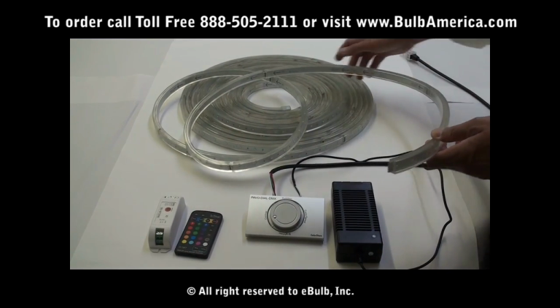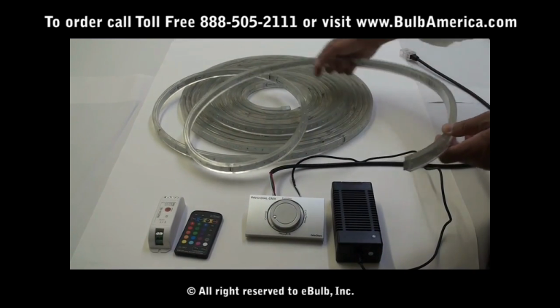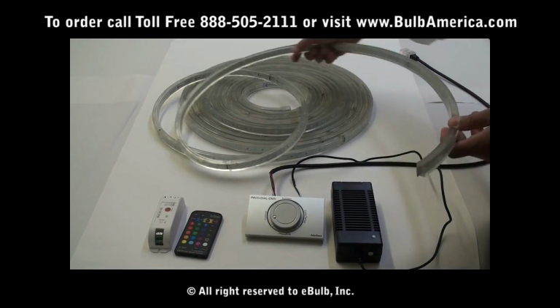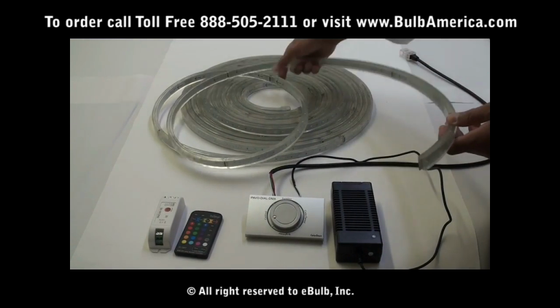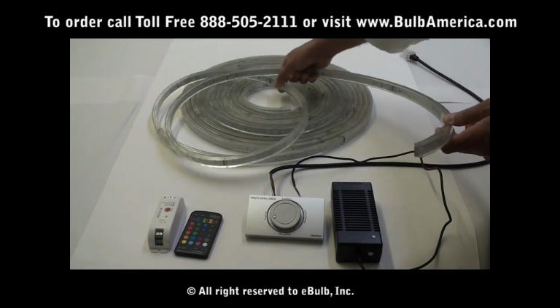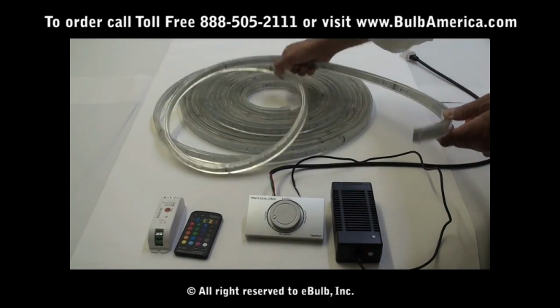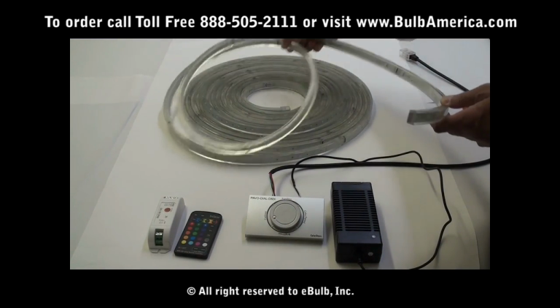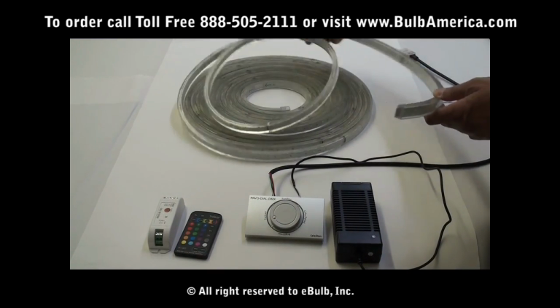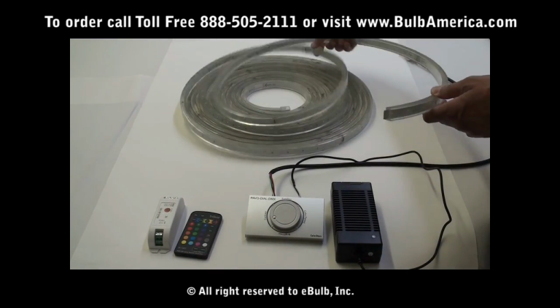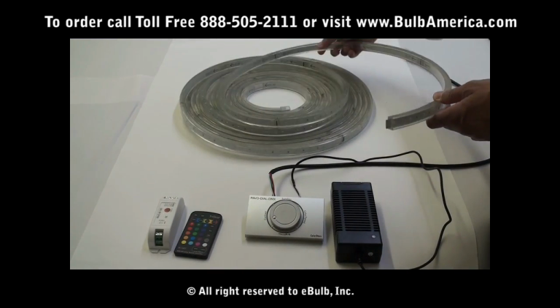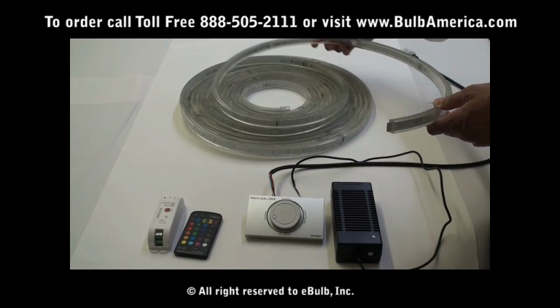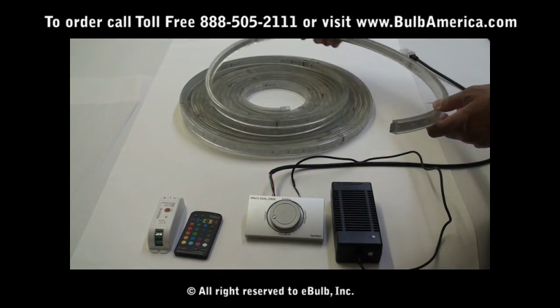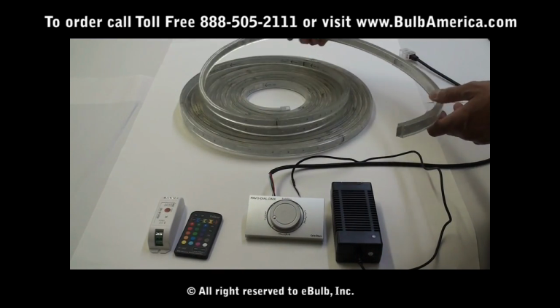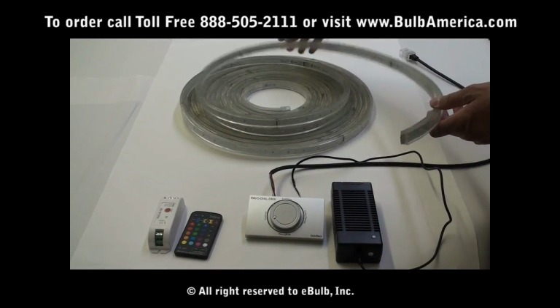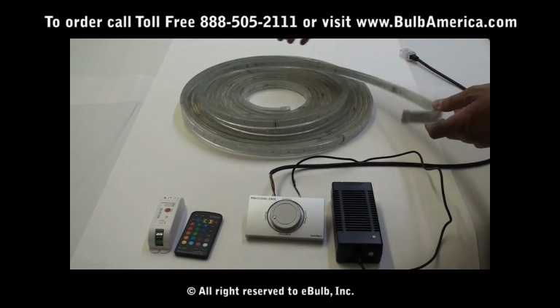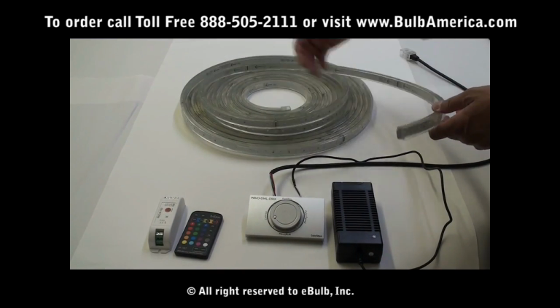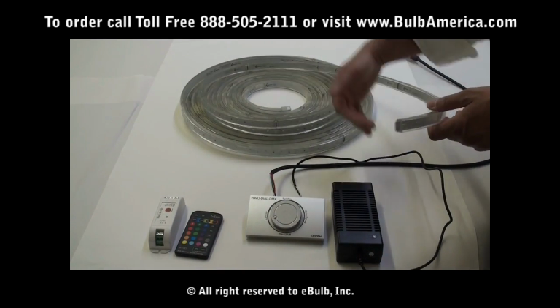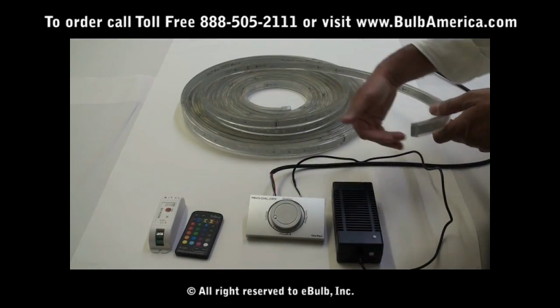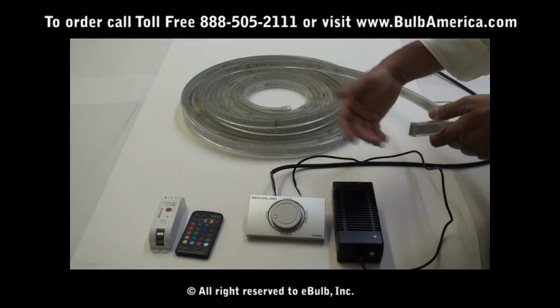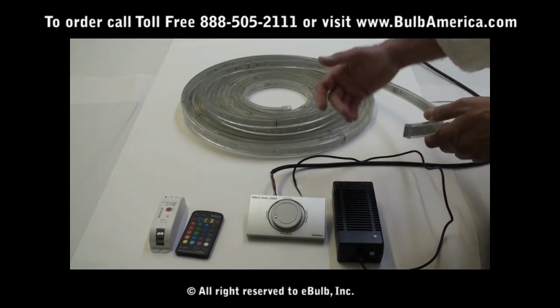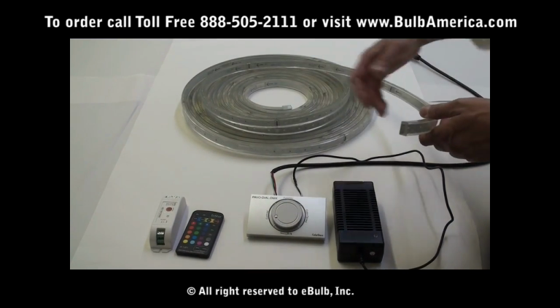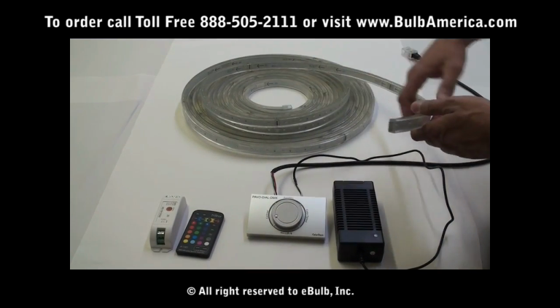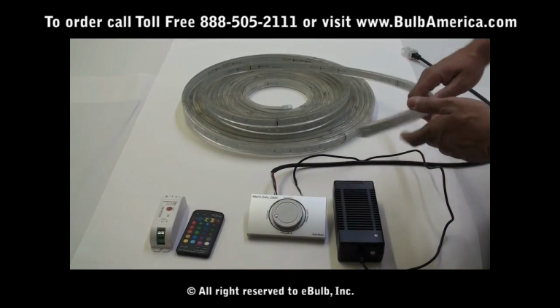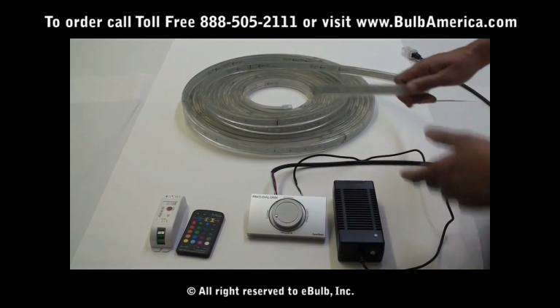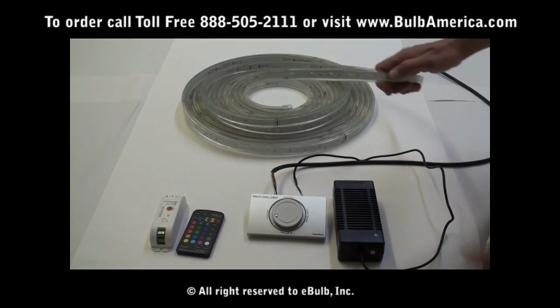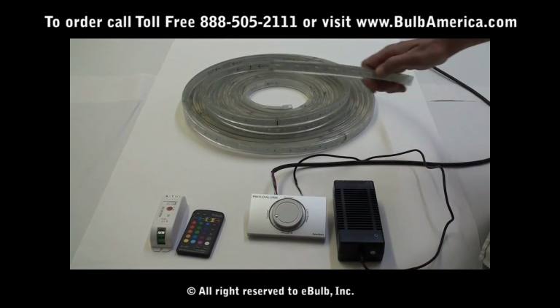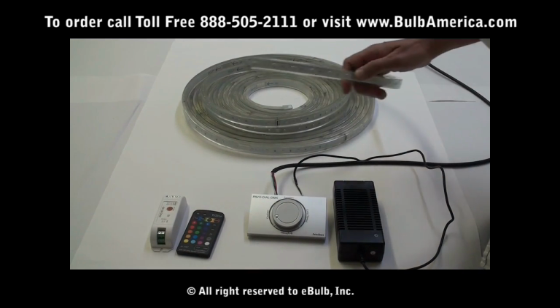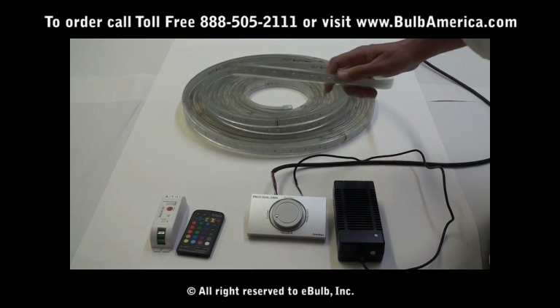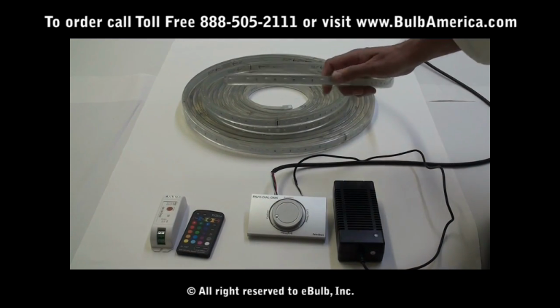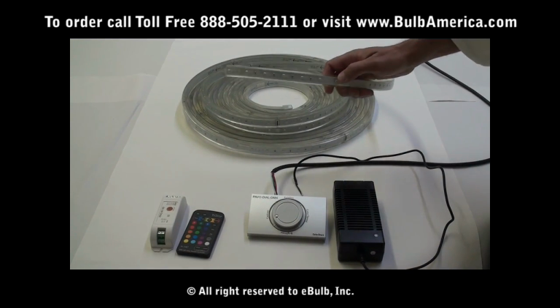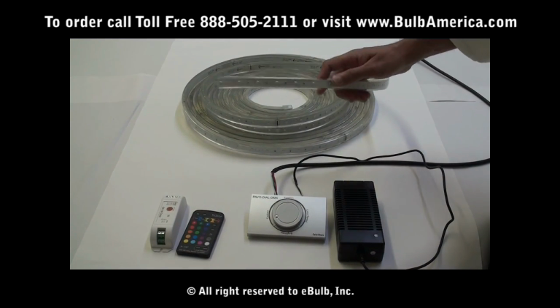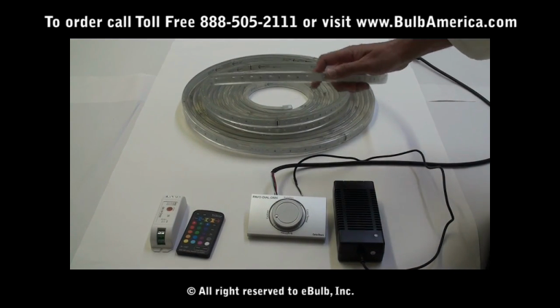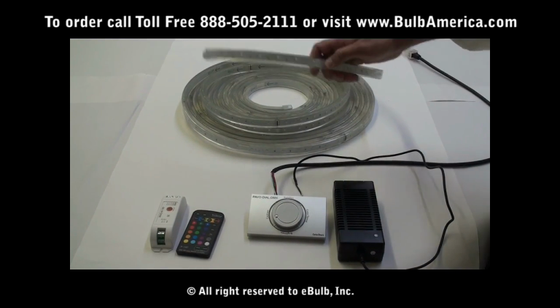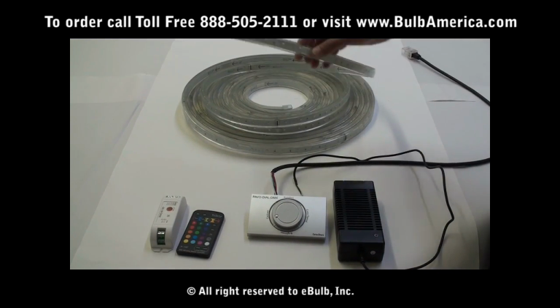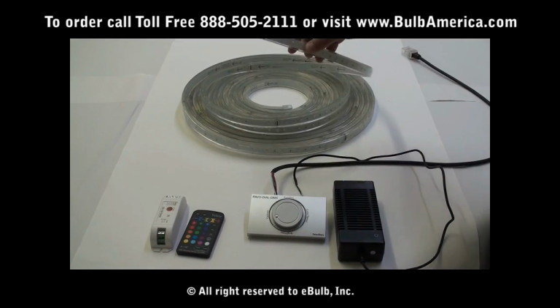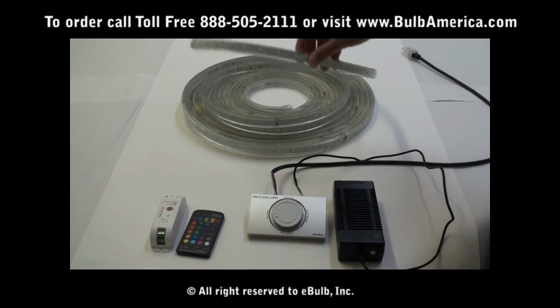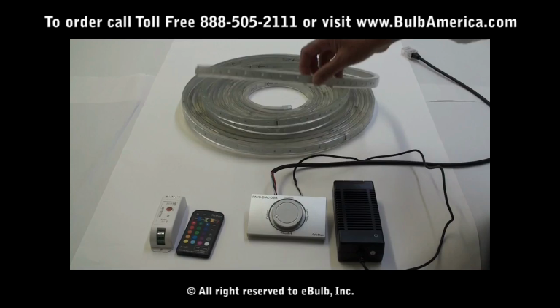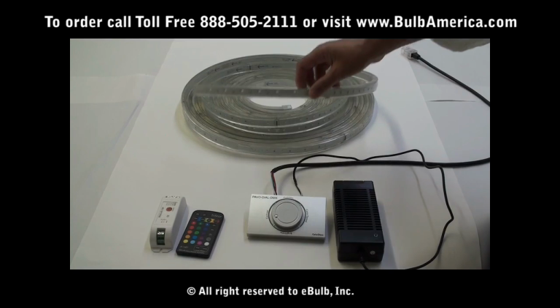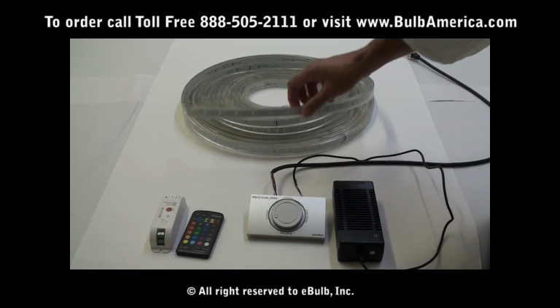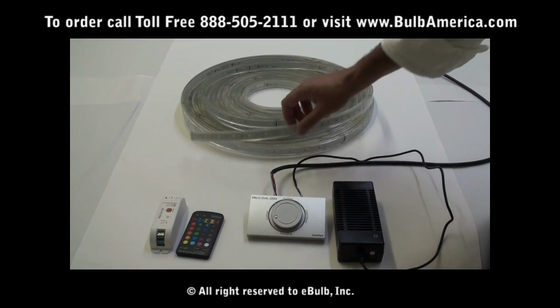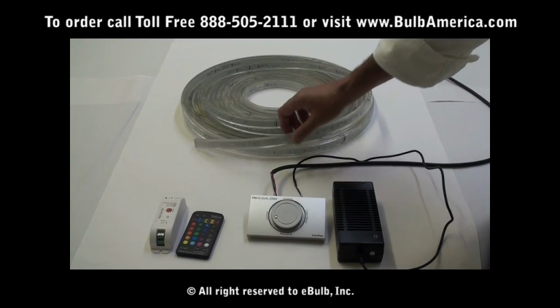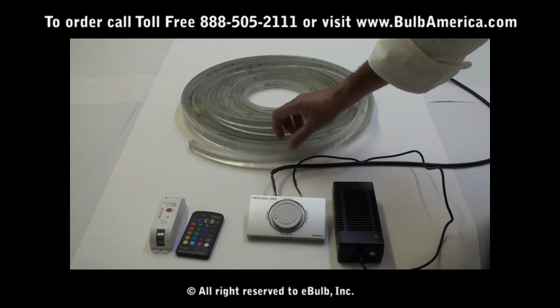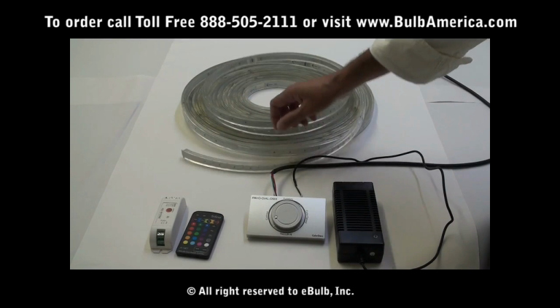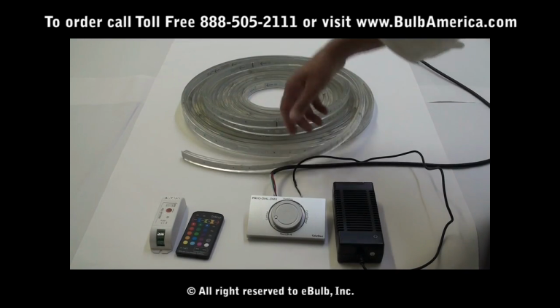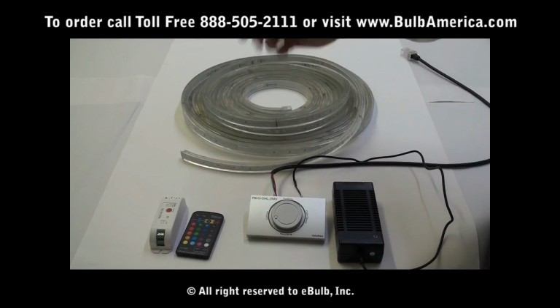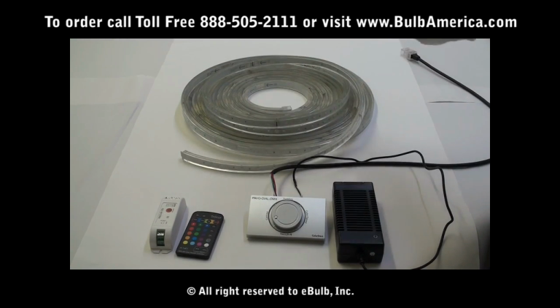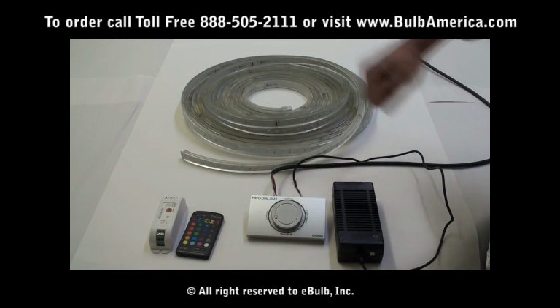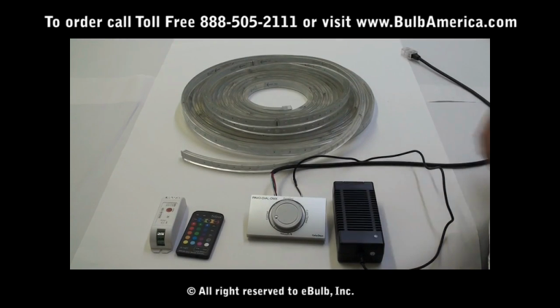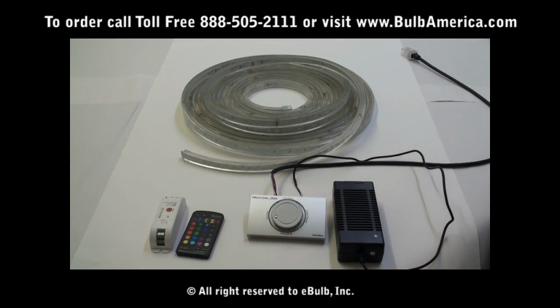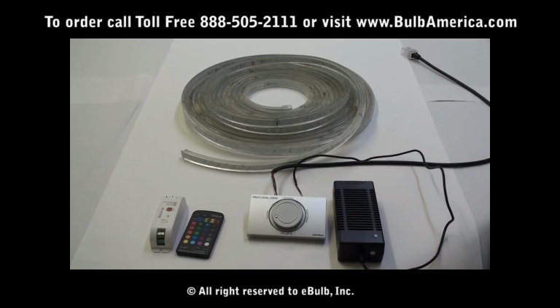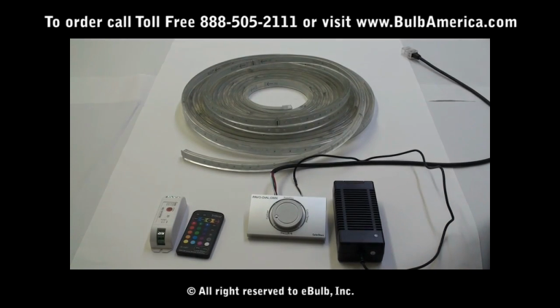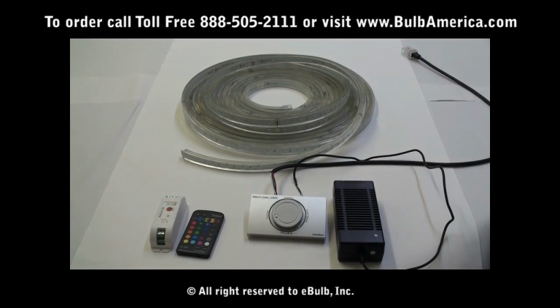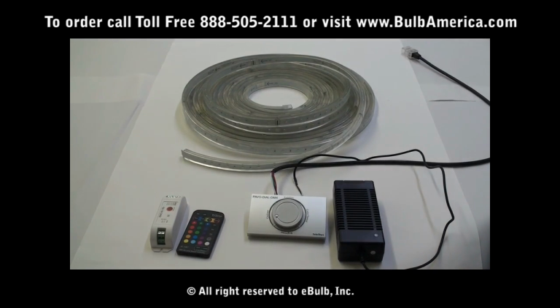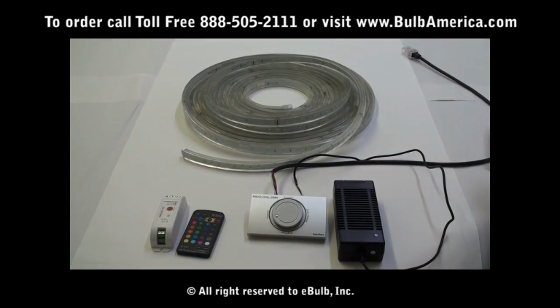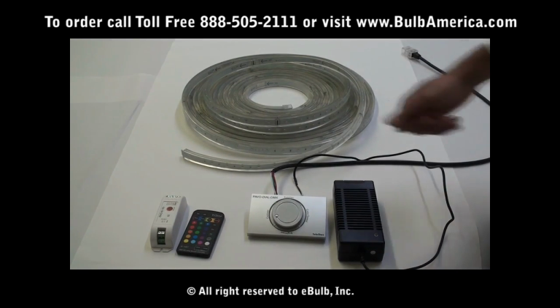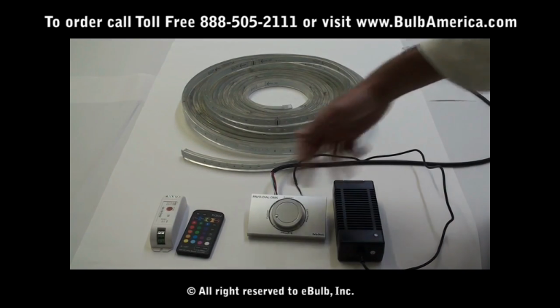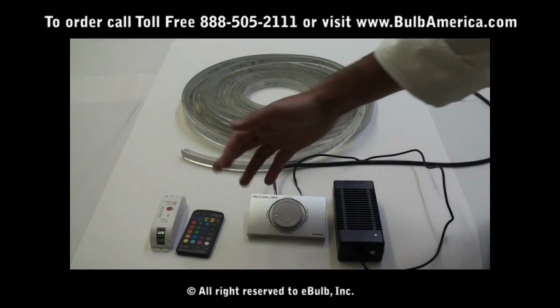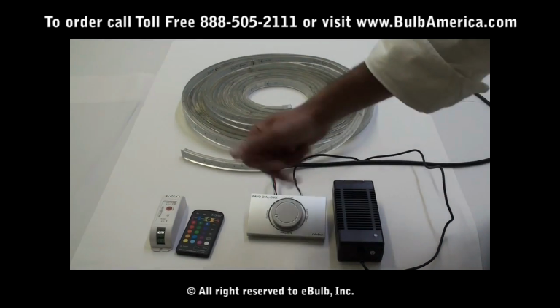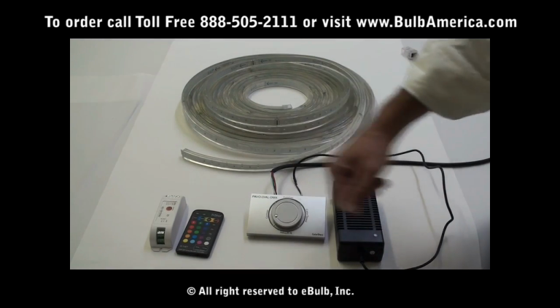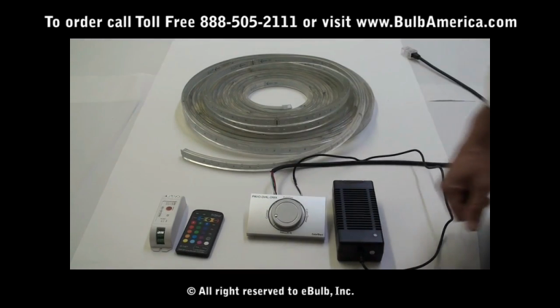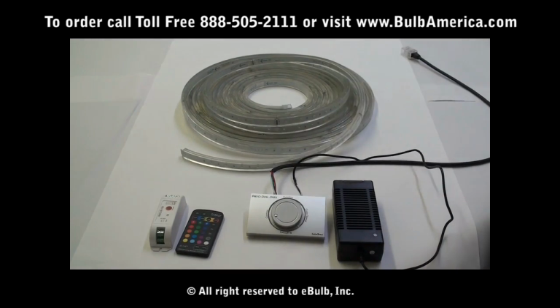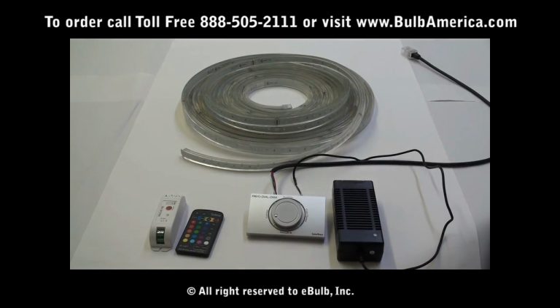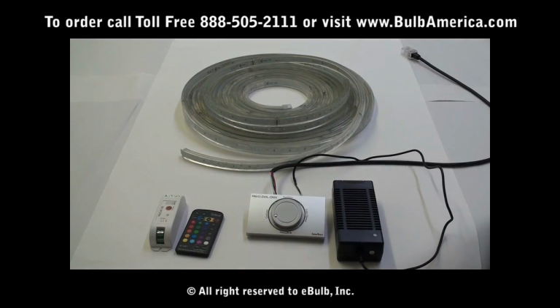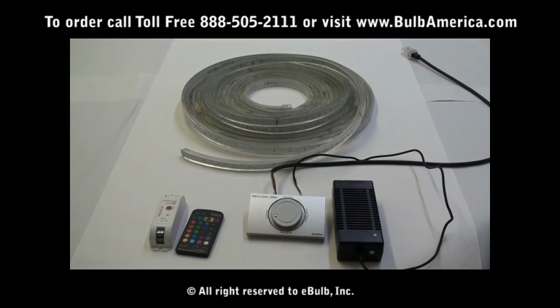We are going to go now into the connections and functions of this unit and how to control it from each one of these remotes.